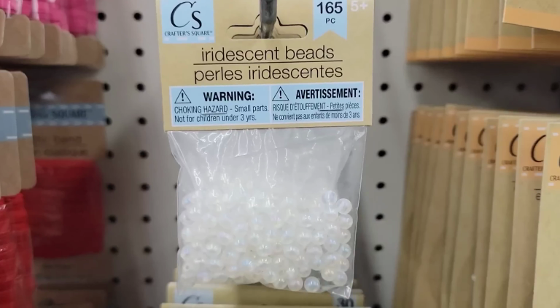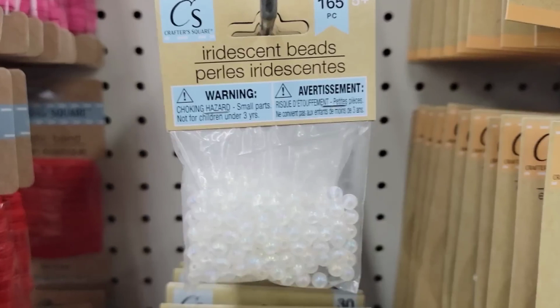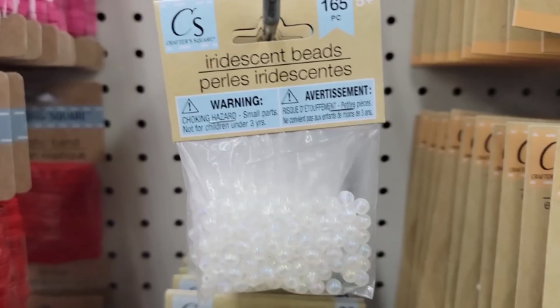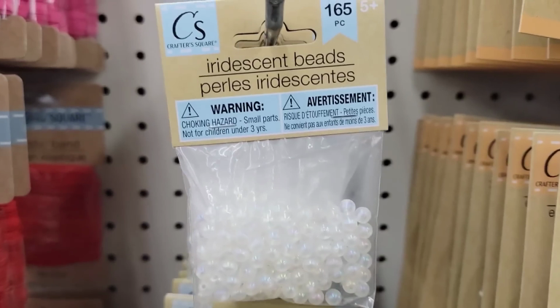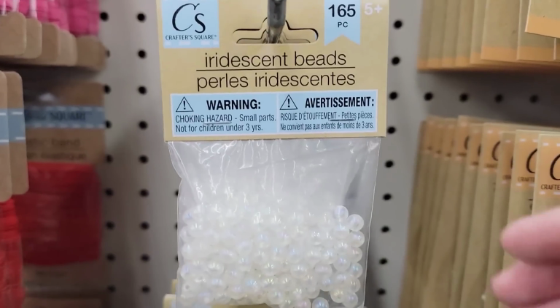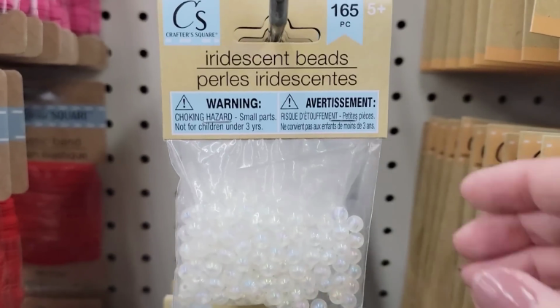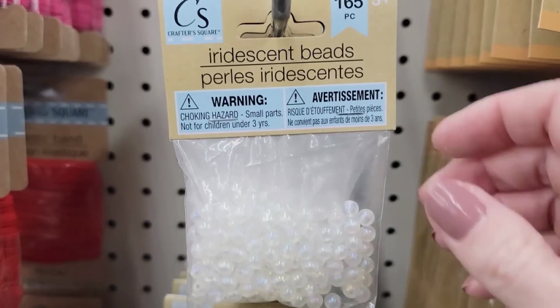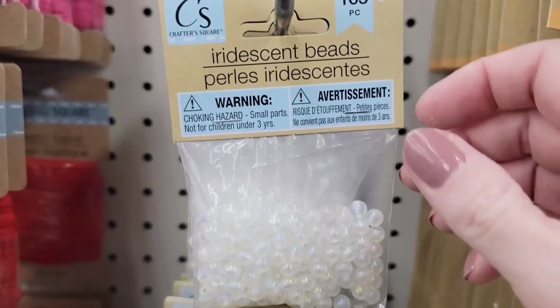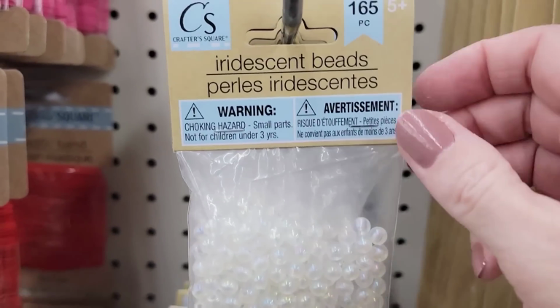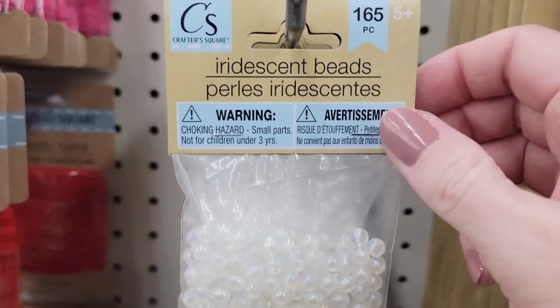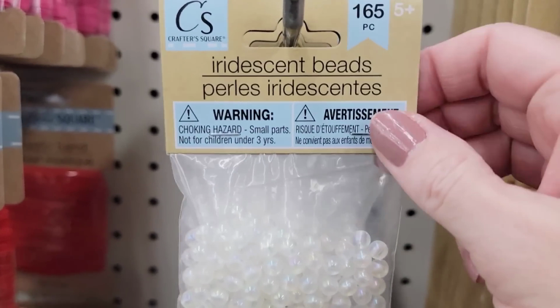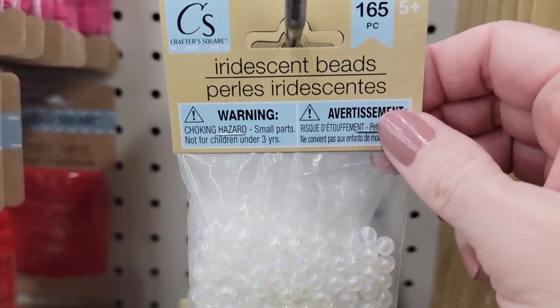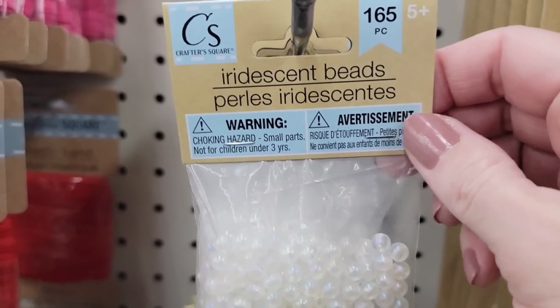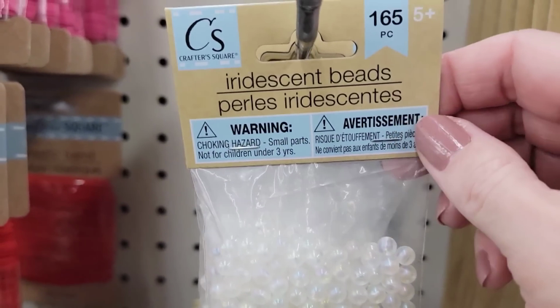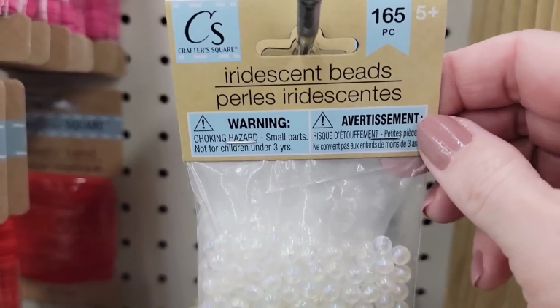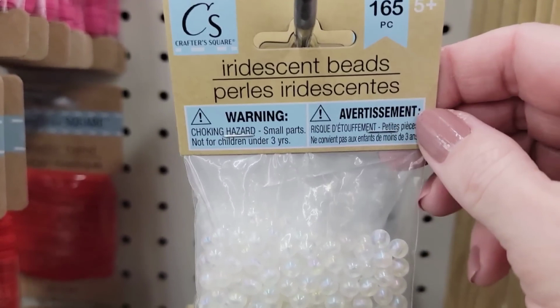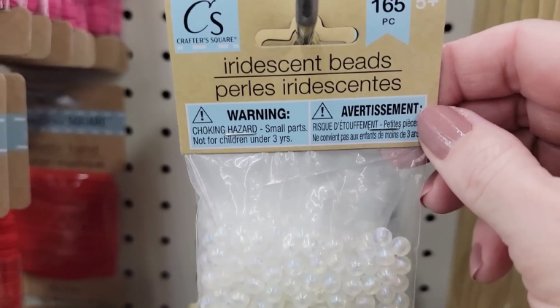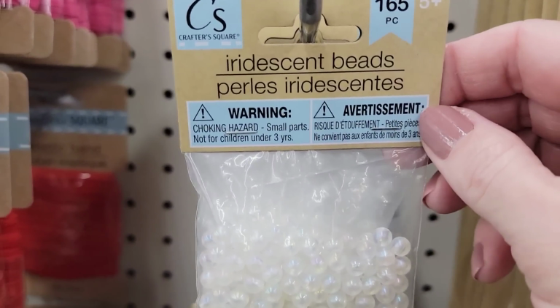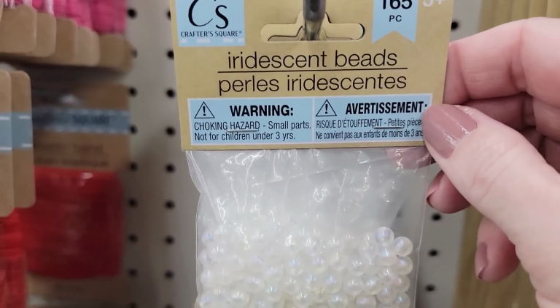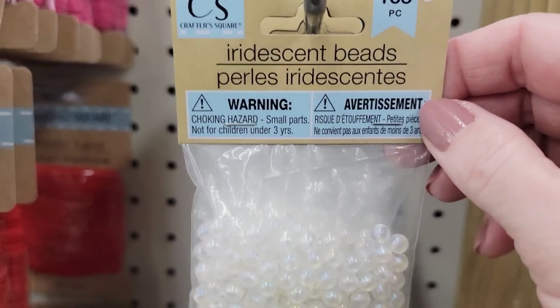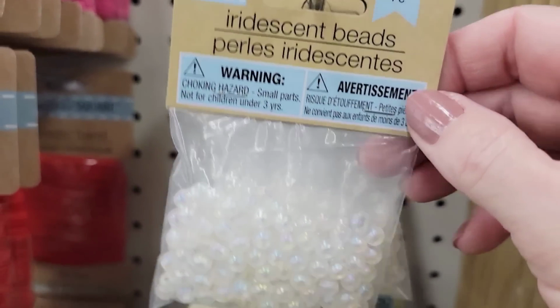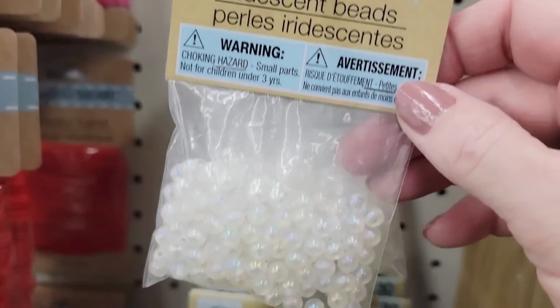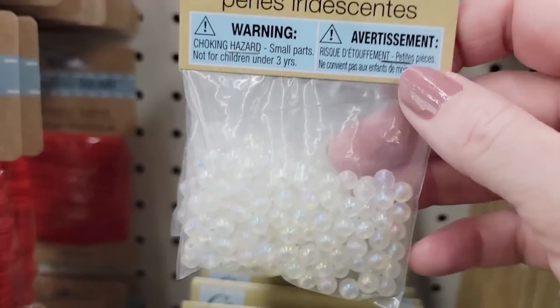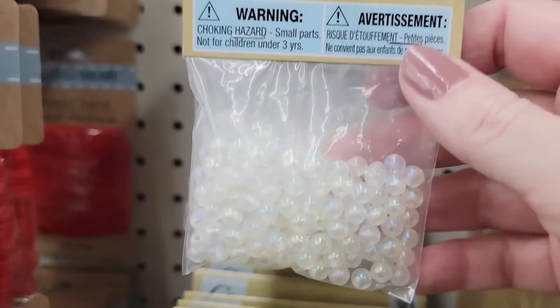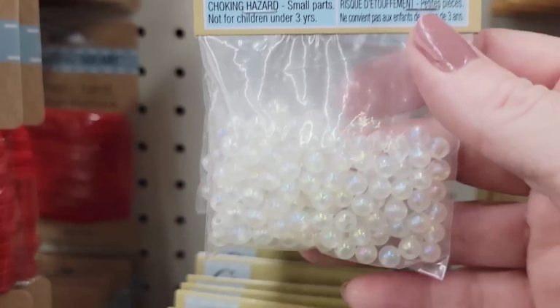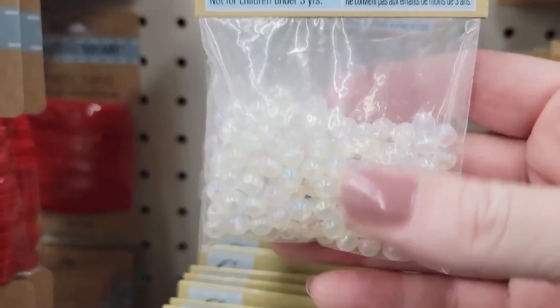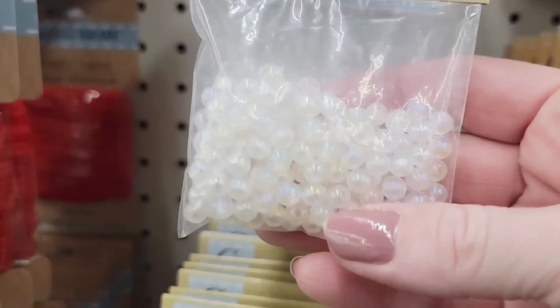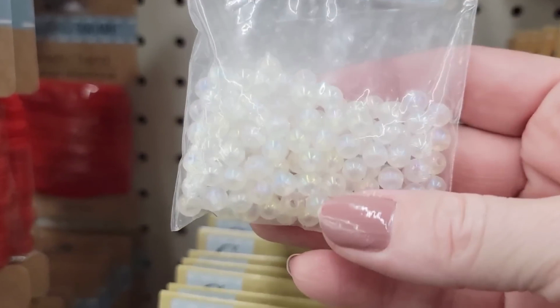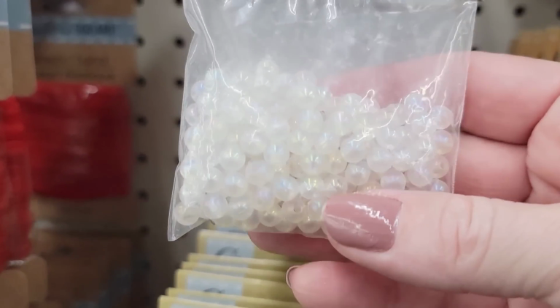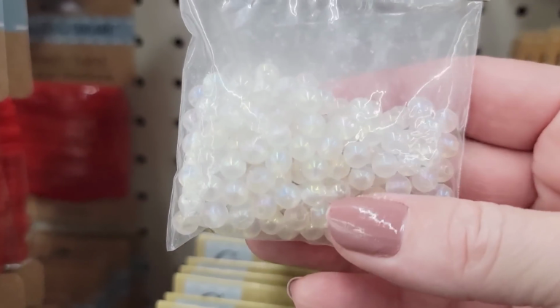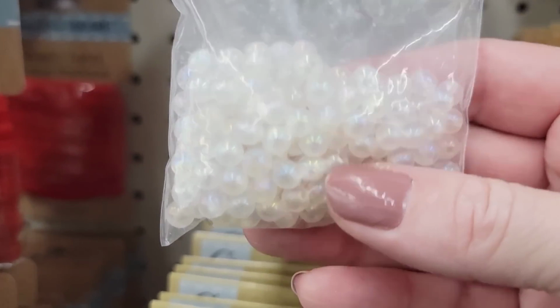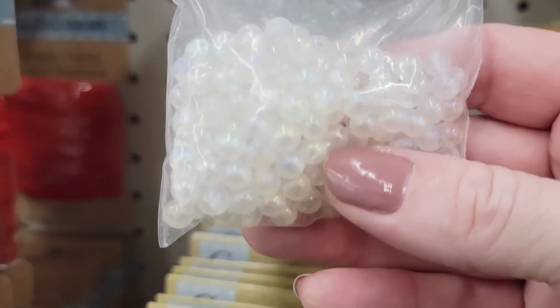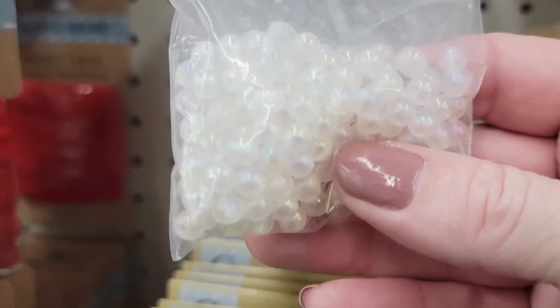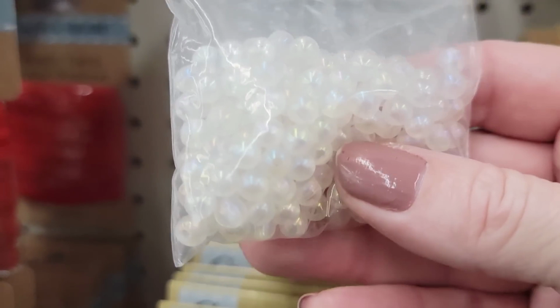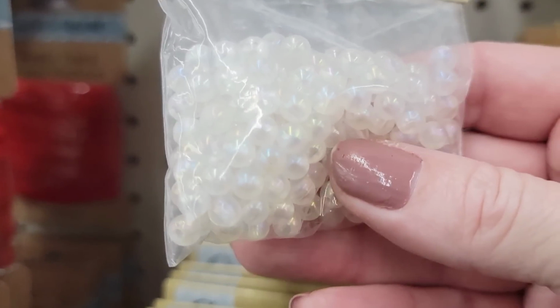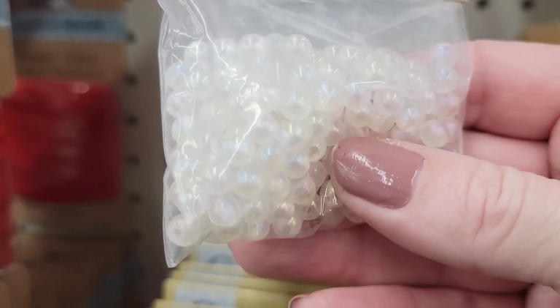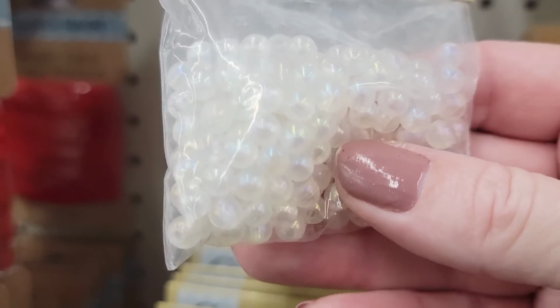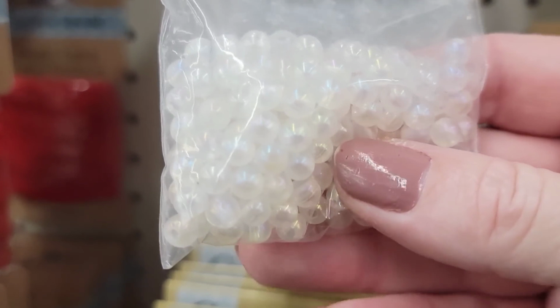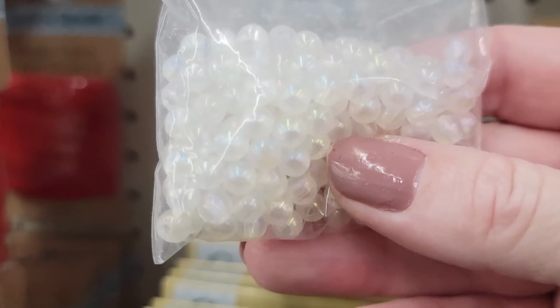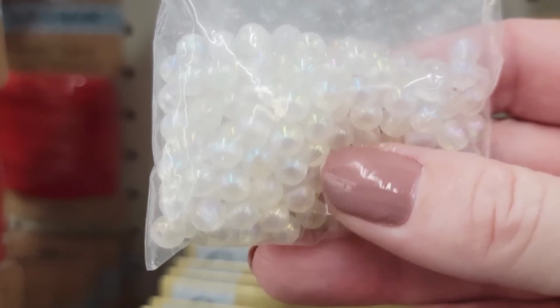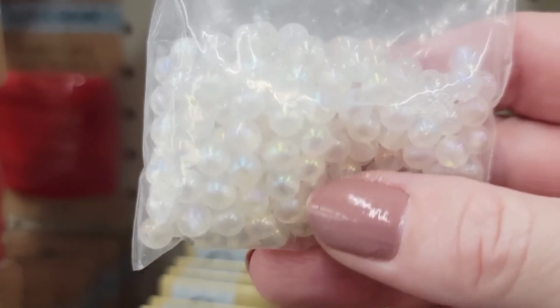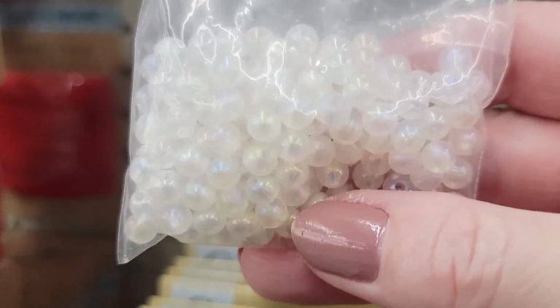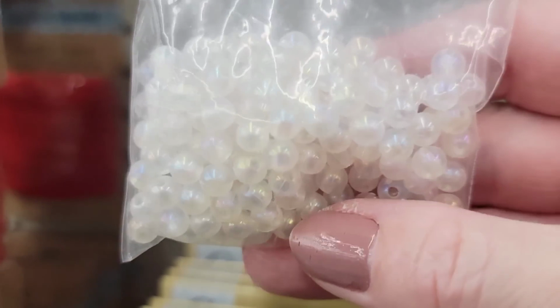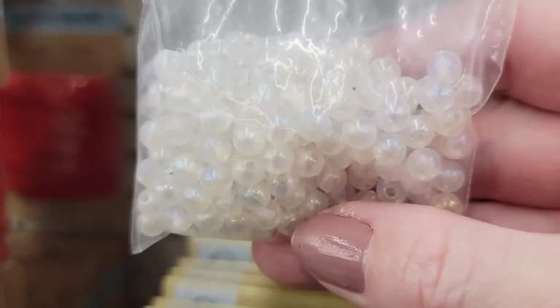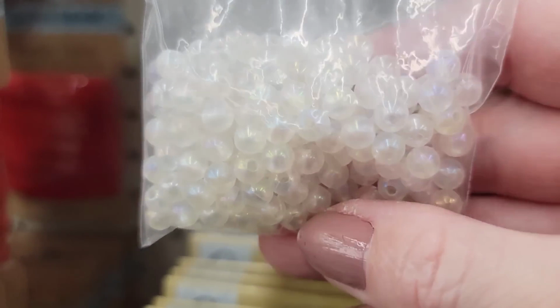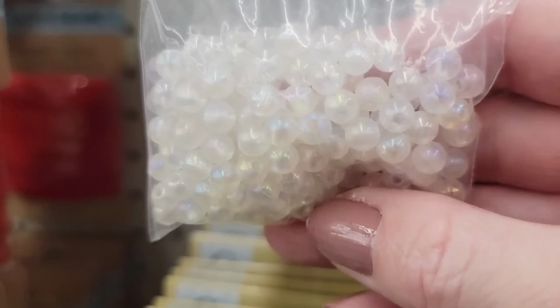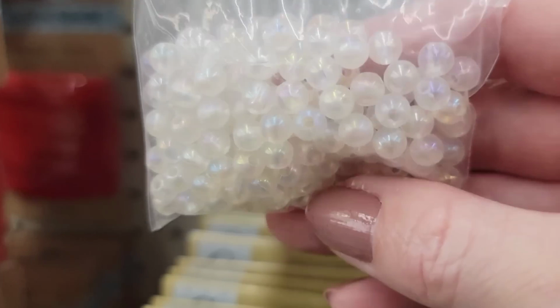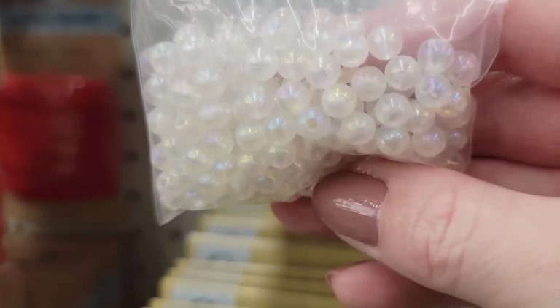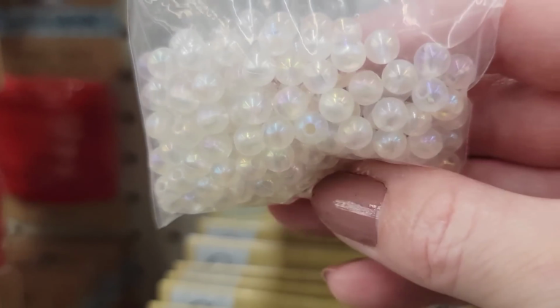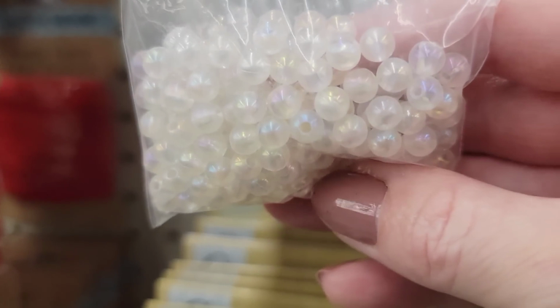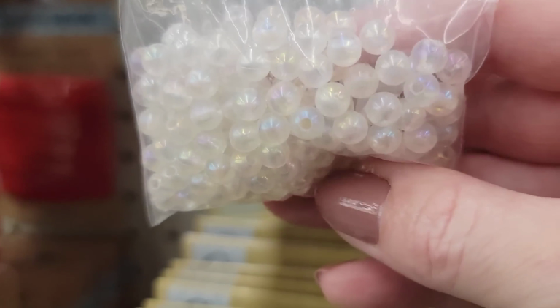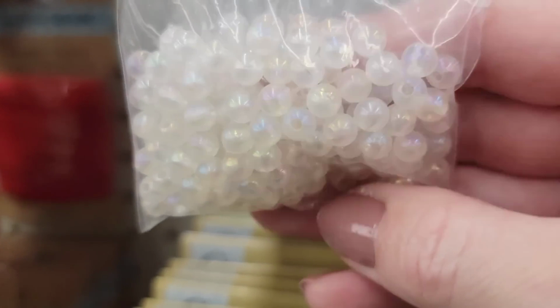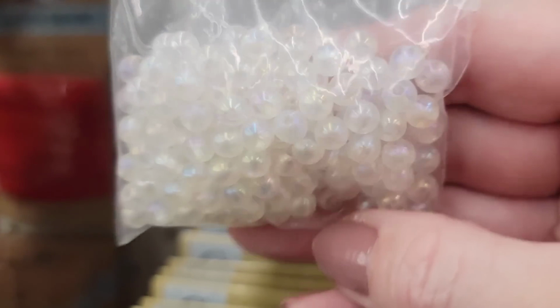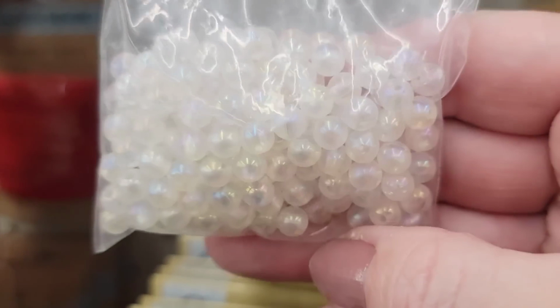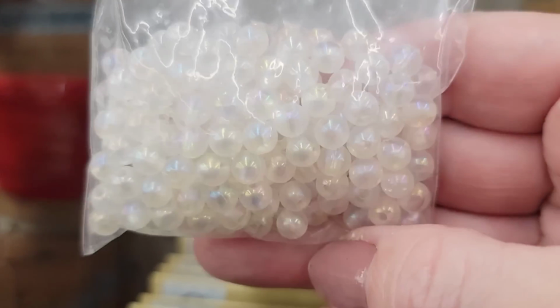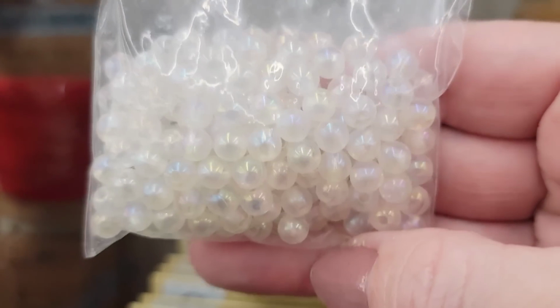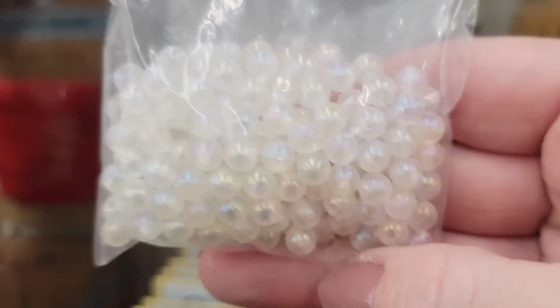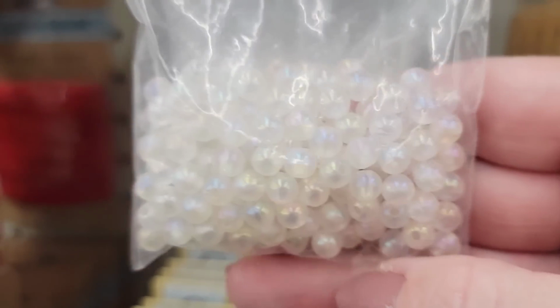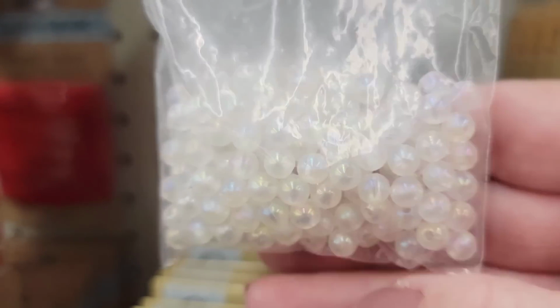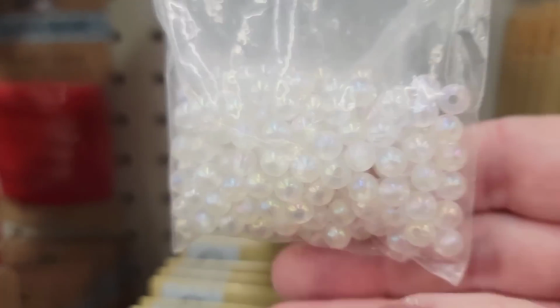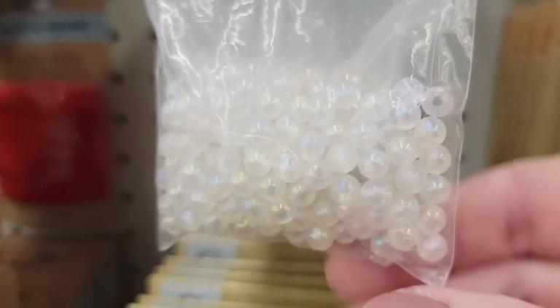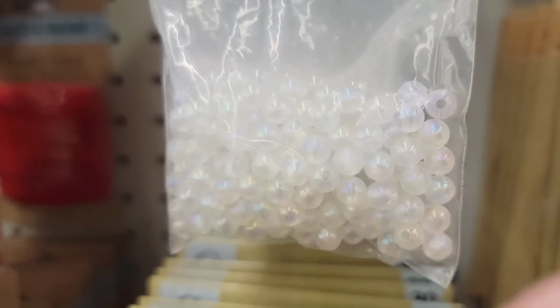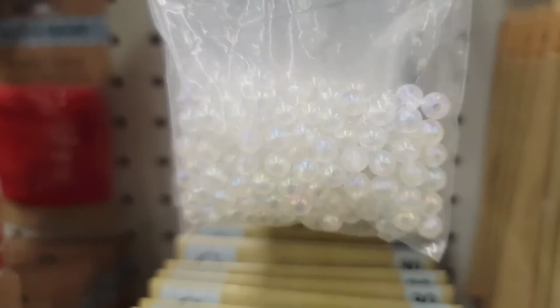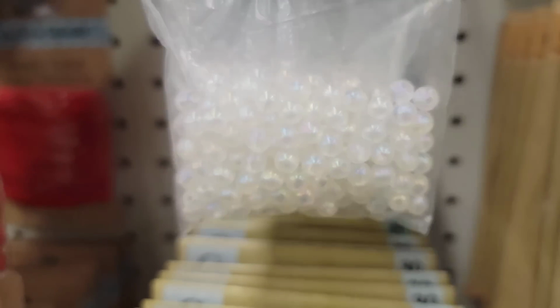Here we have a 165-count of iridescent beads by Crafter Square — they are all the same size.